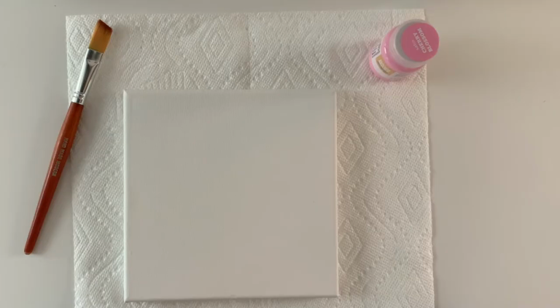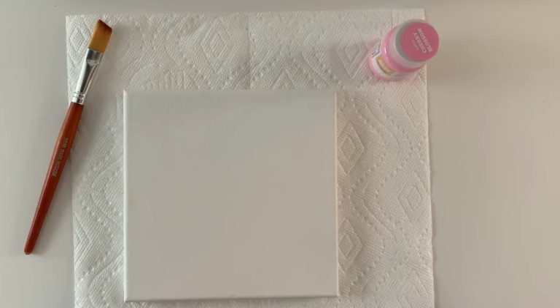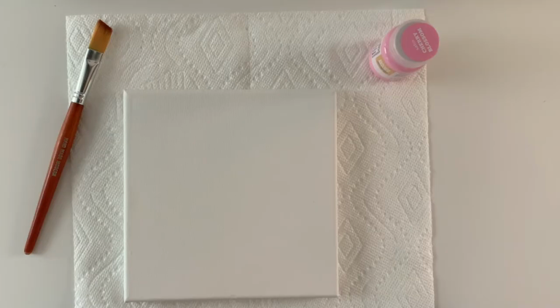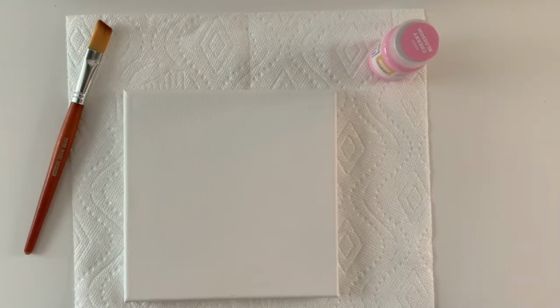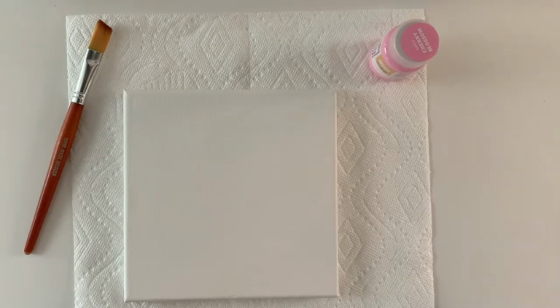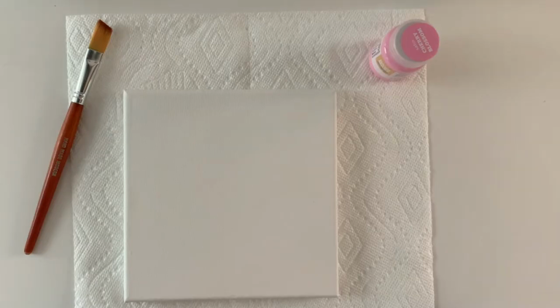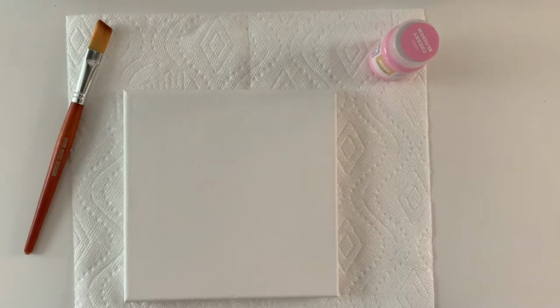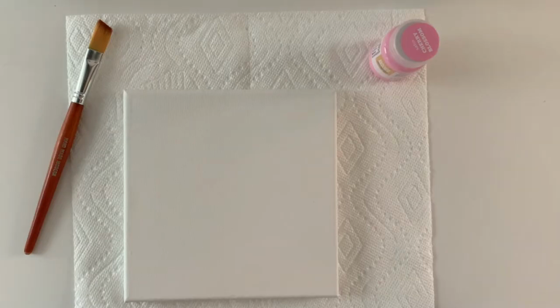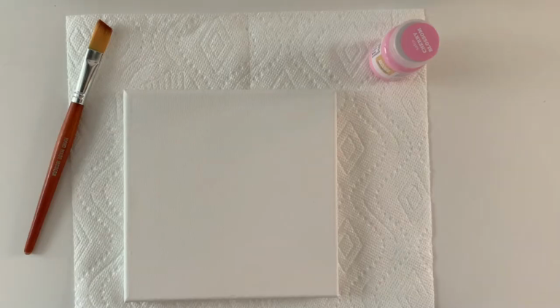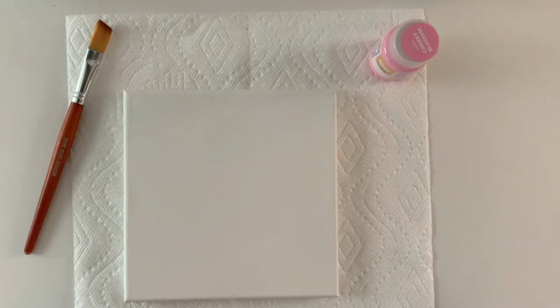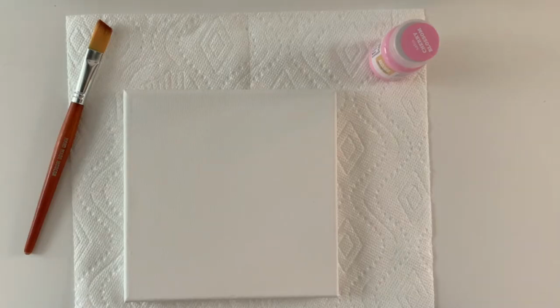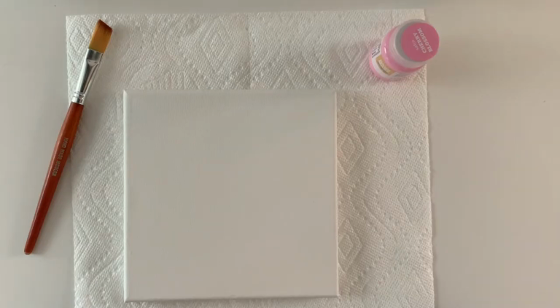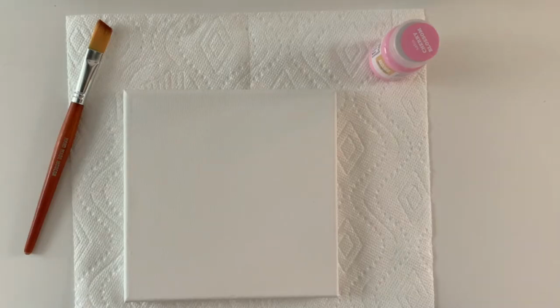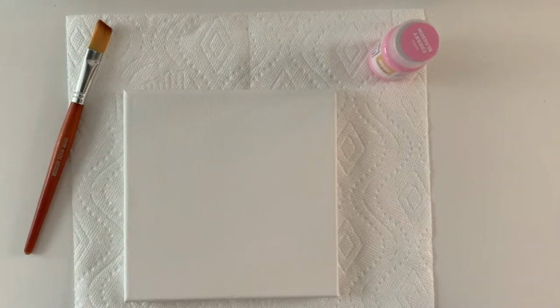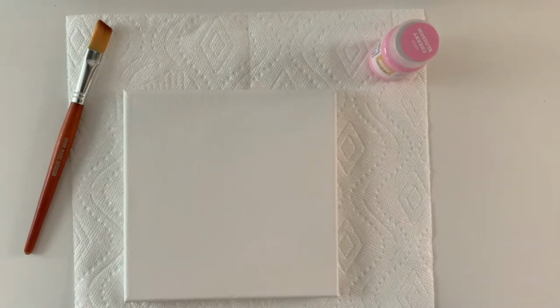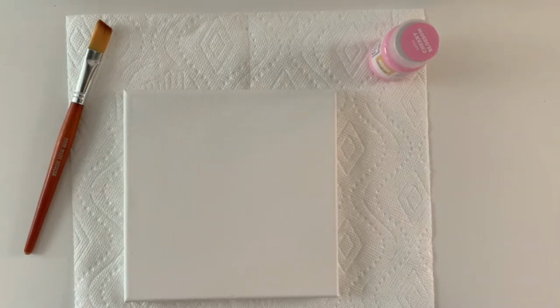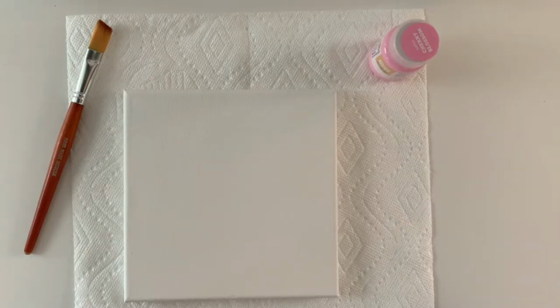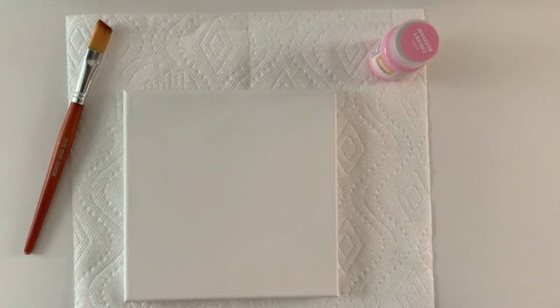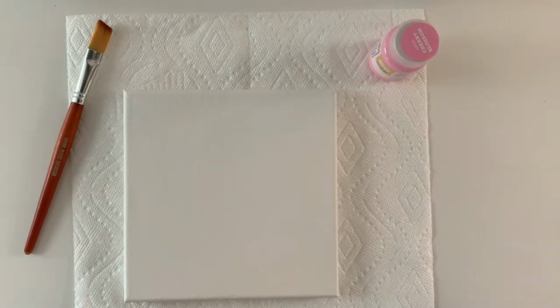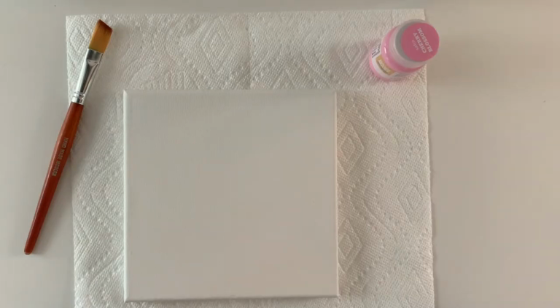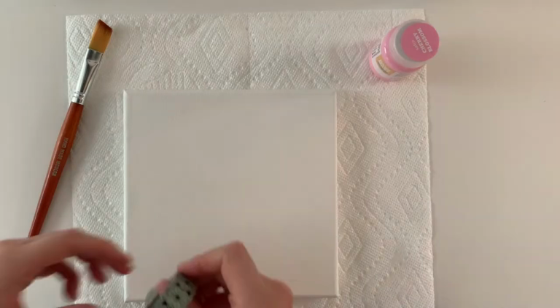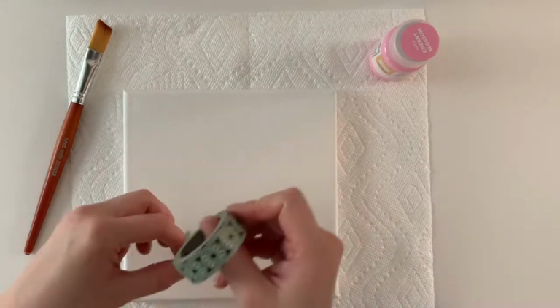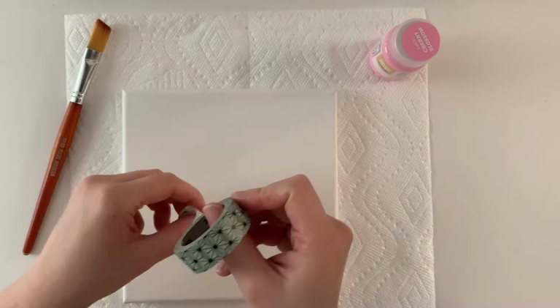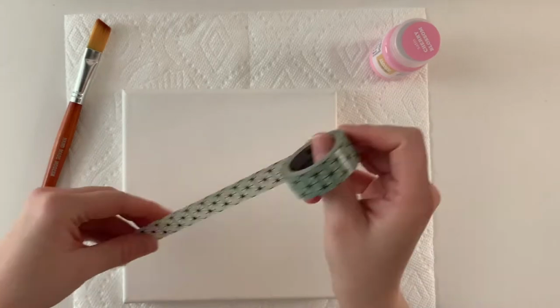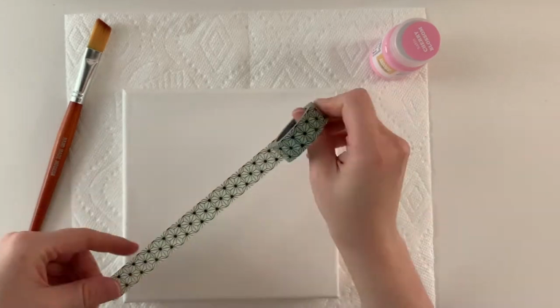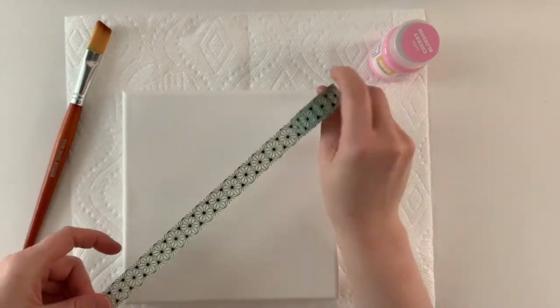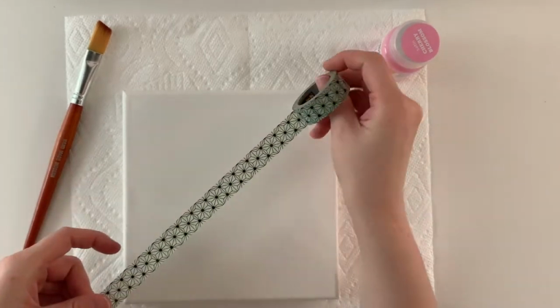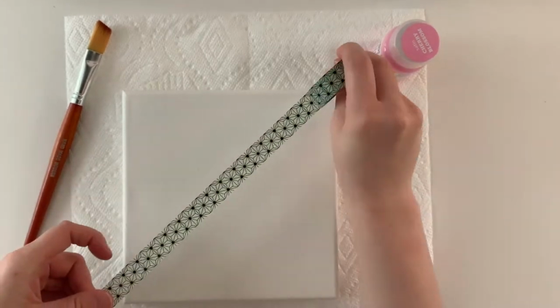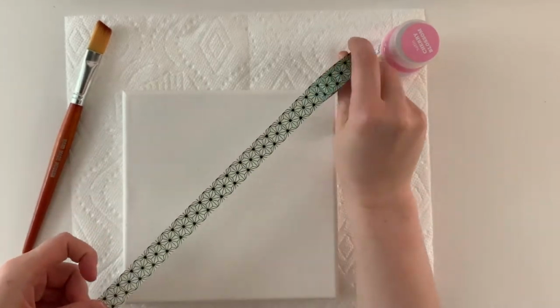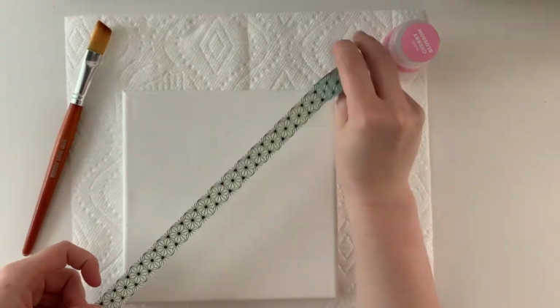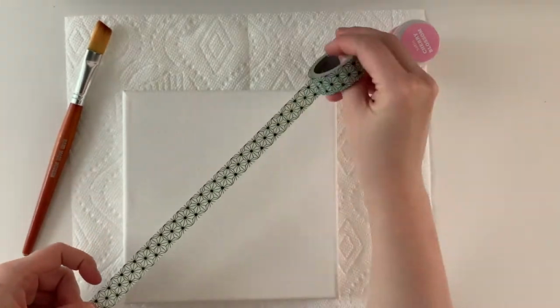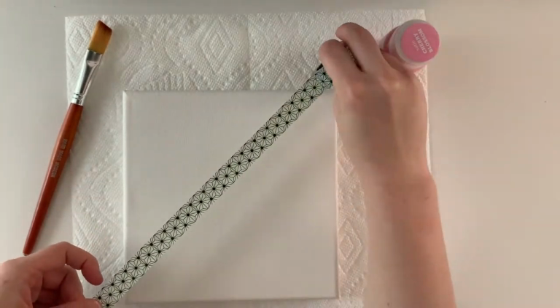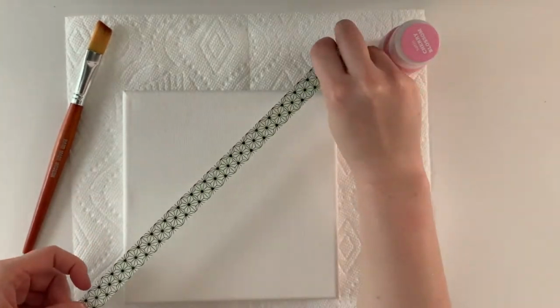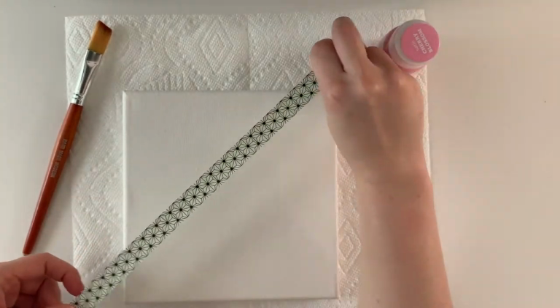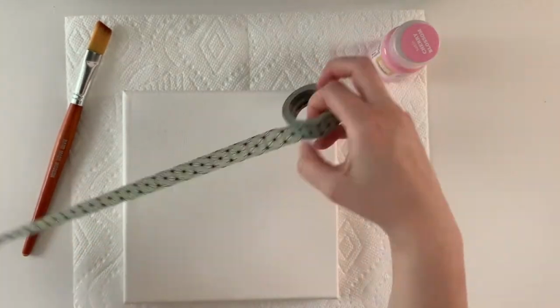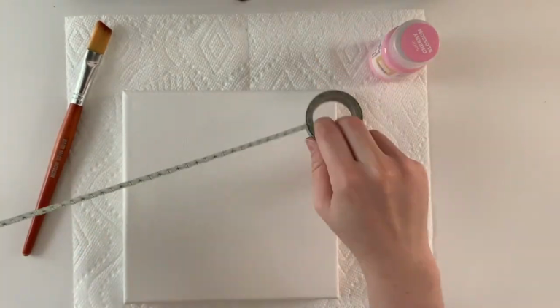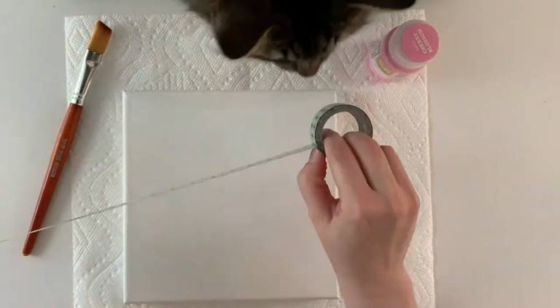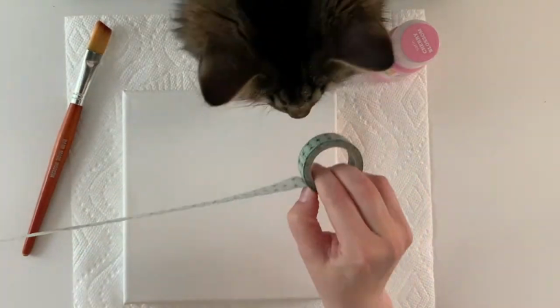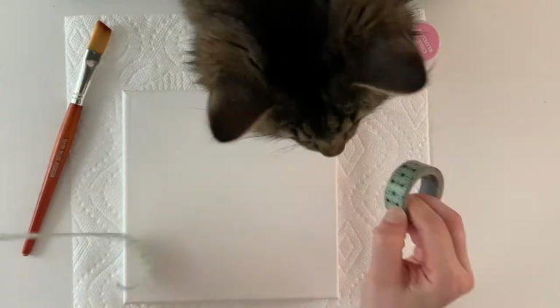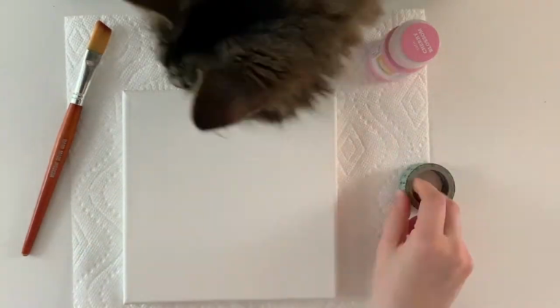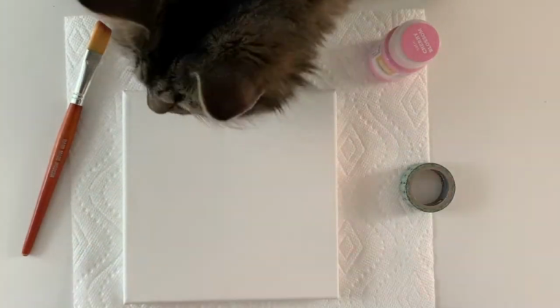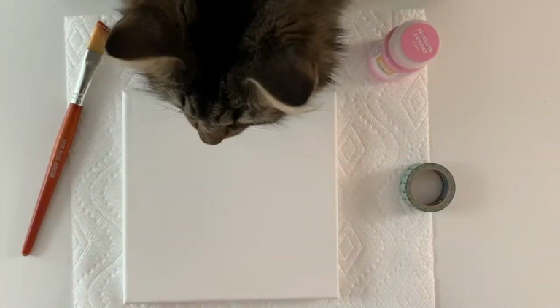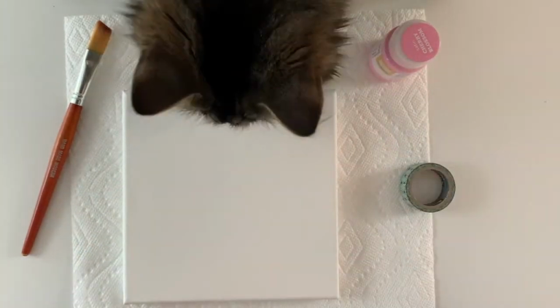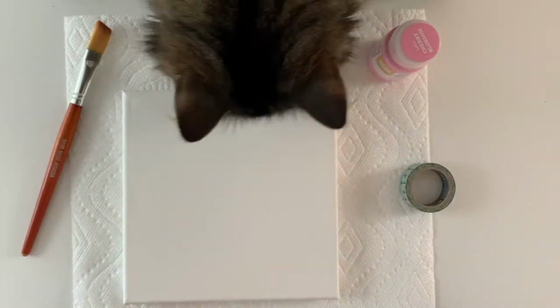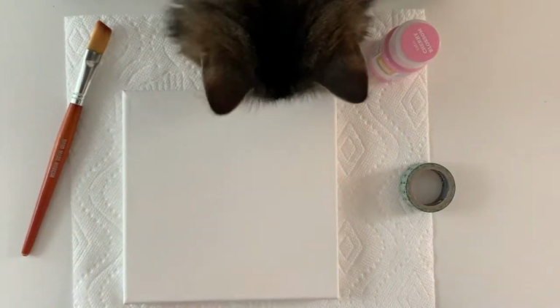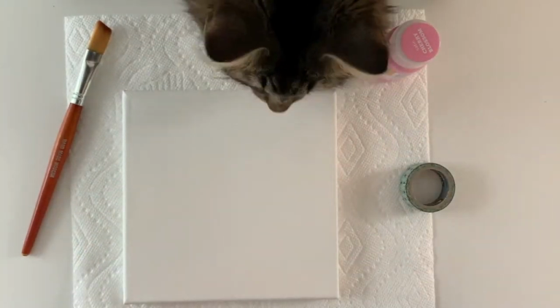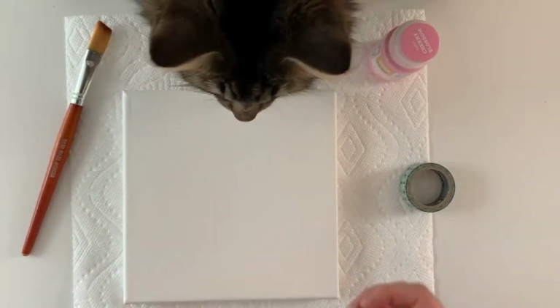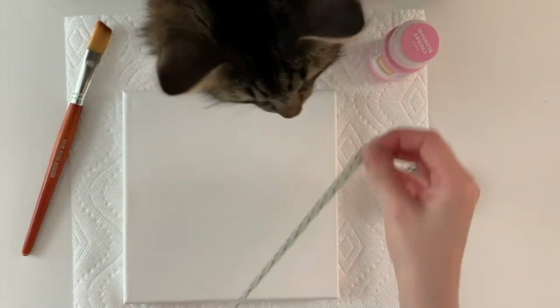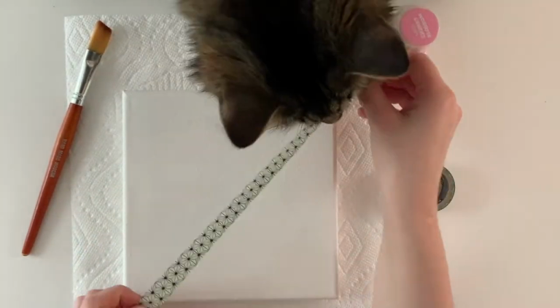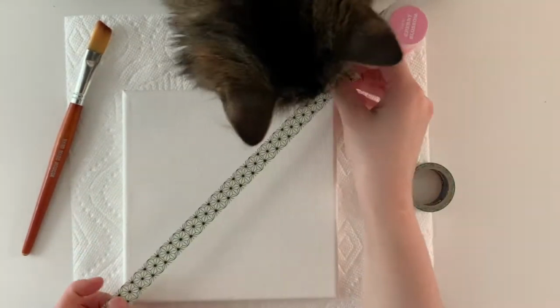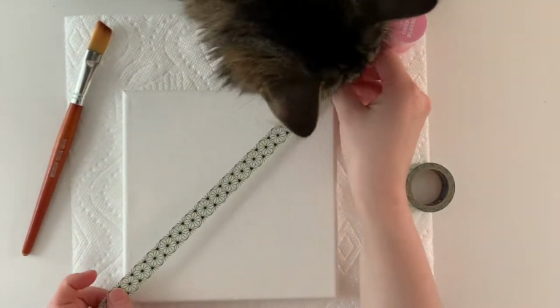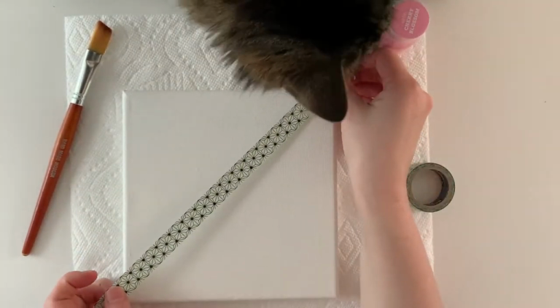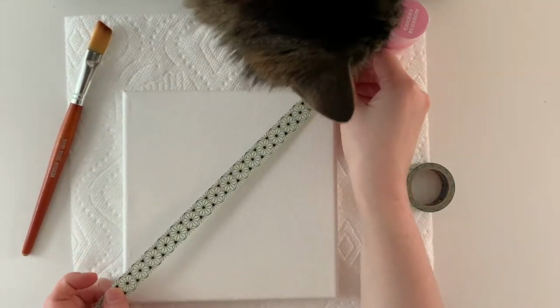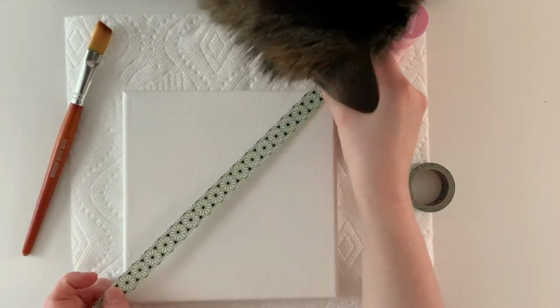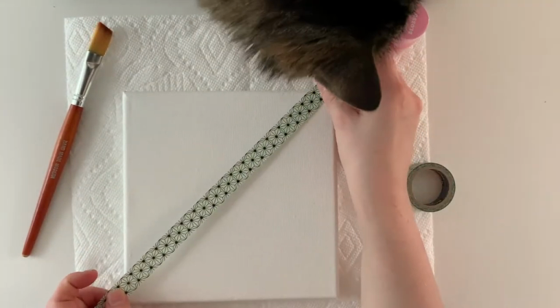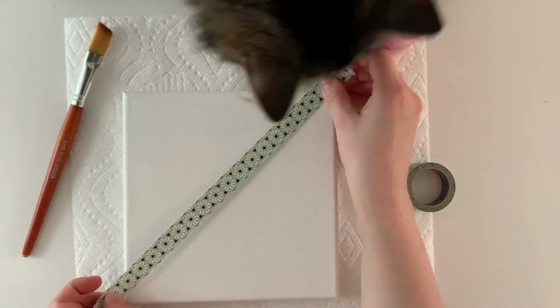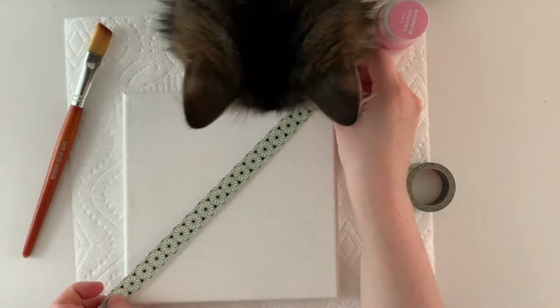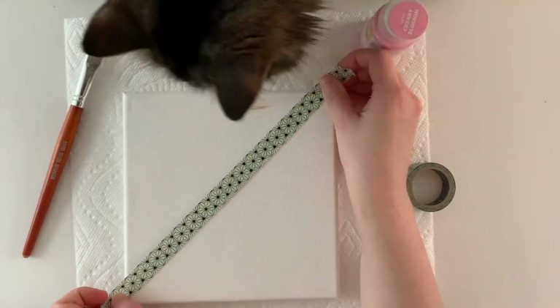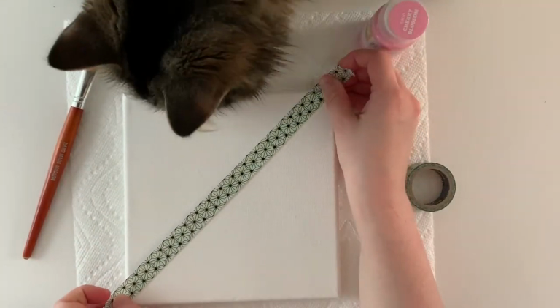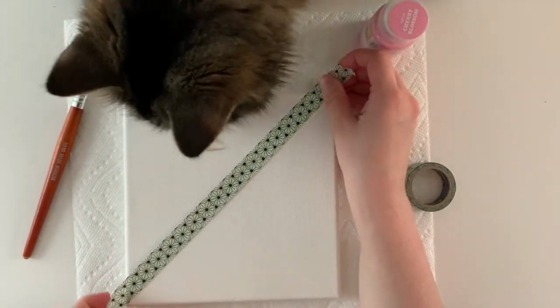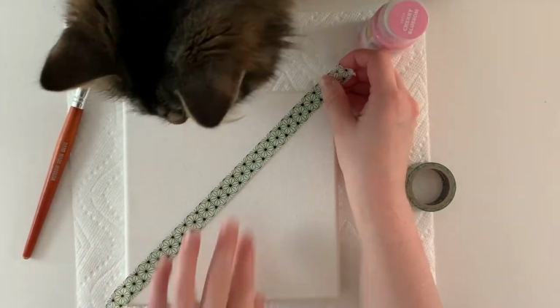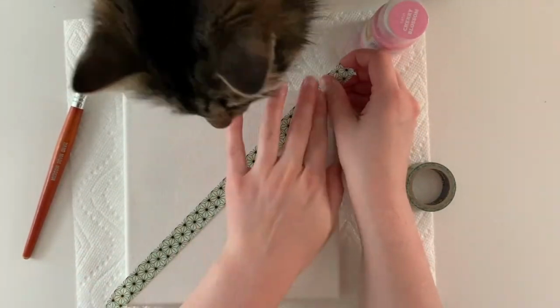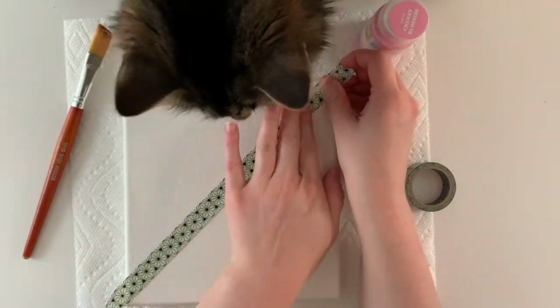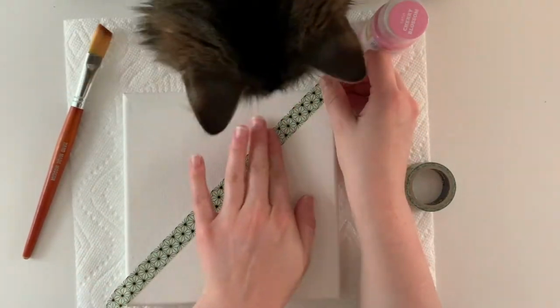First, you'll need to paint your canvas. I'm using tape to get a cleaner line, but you should paint yours however you like.